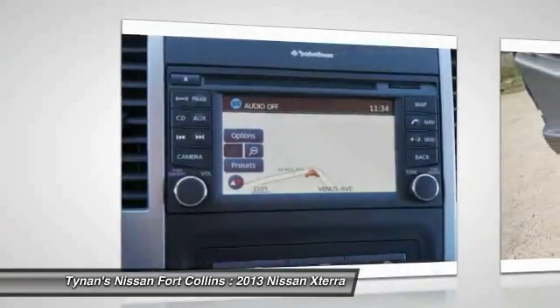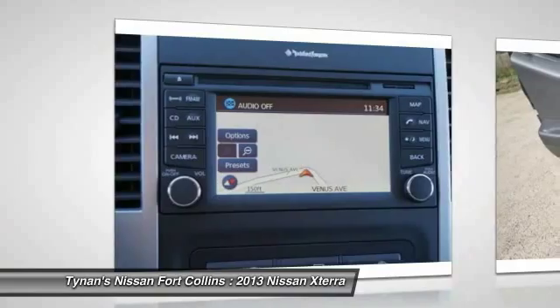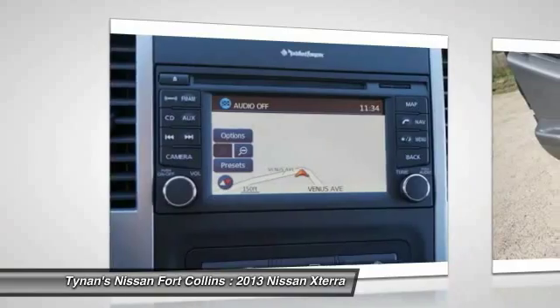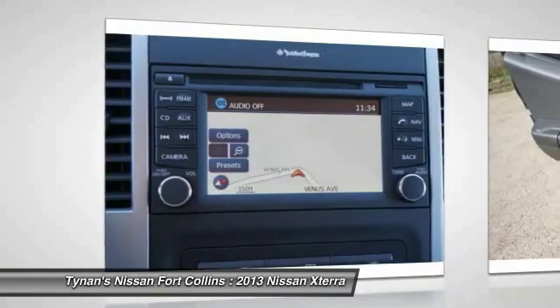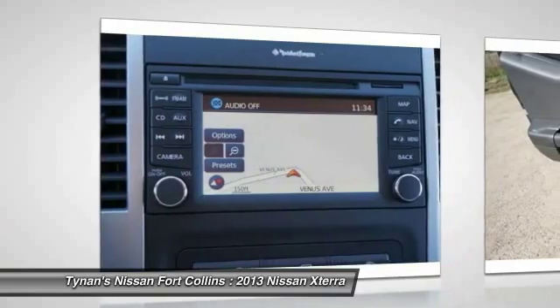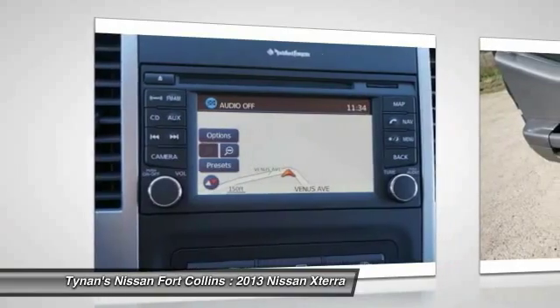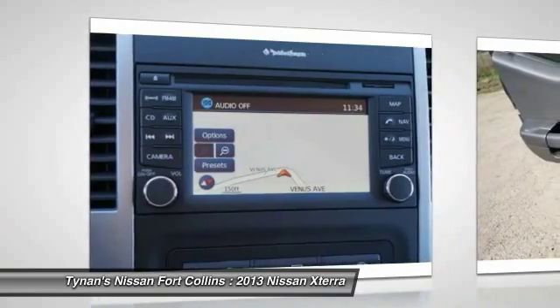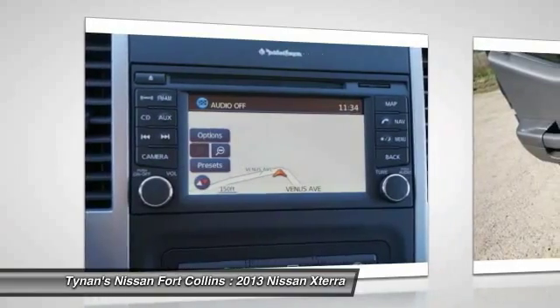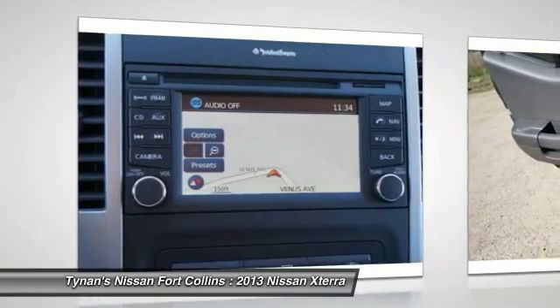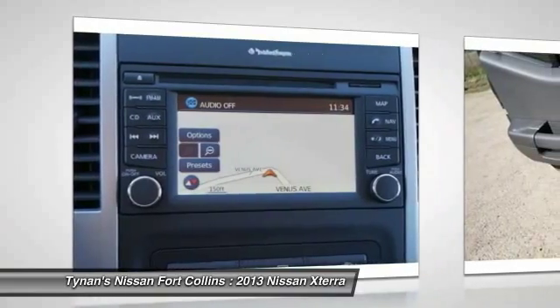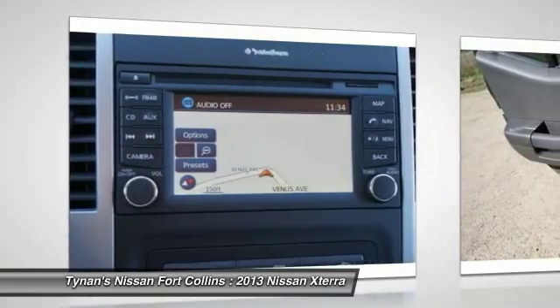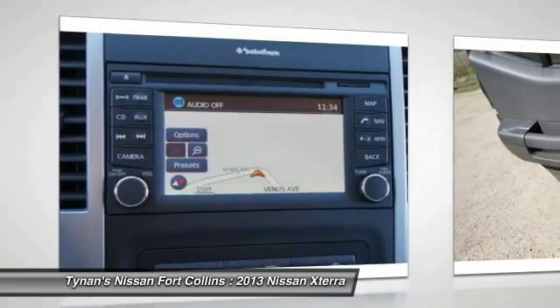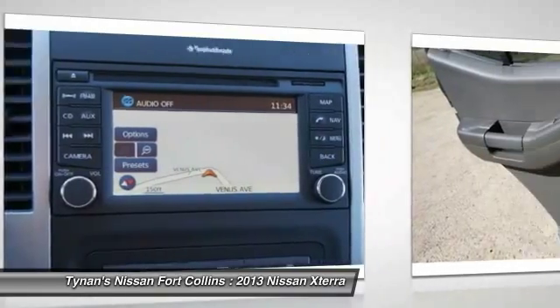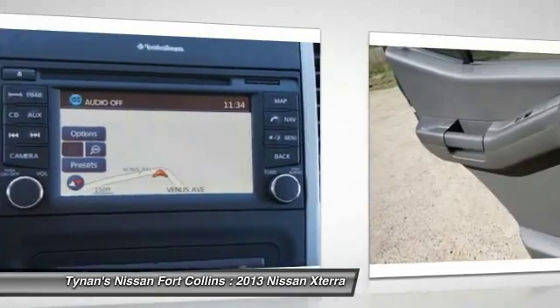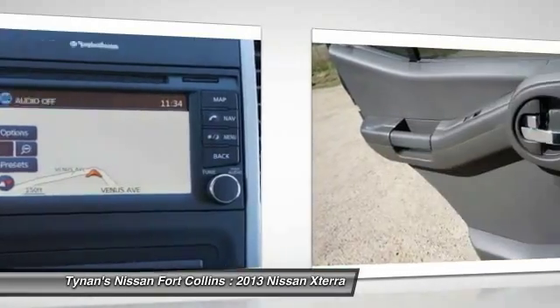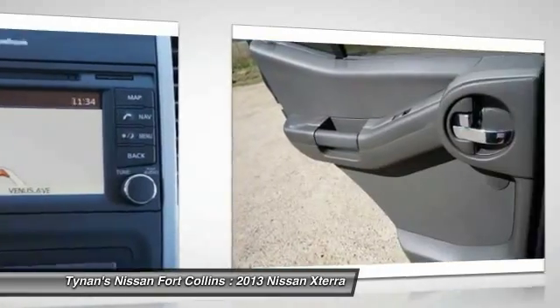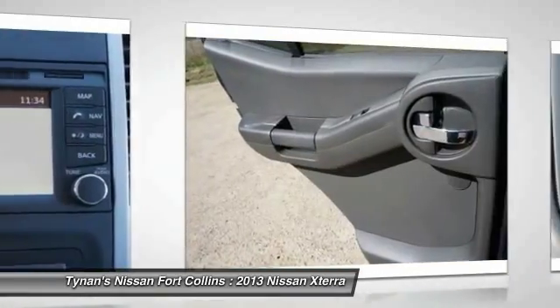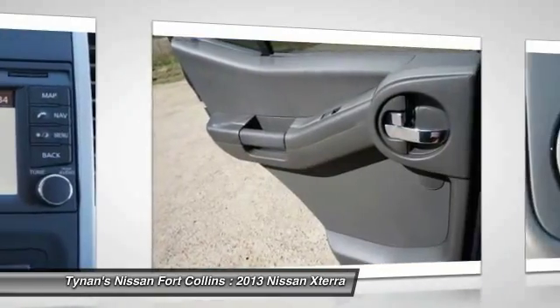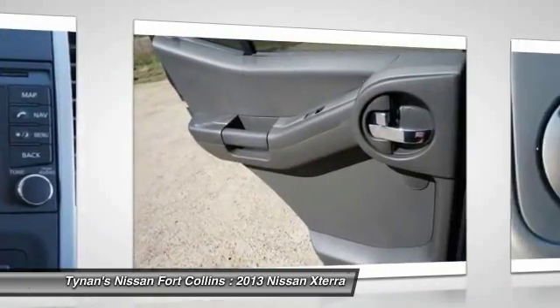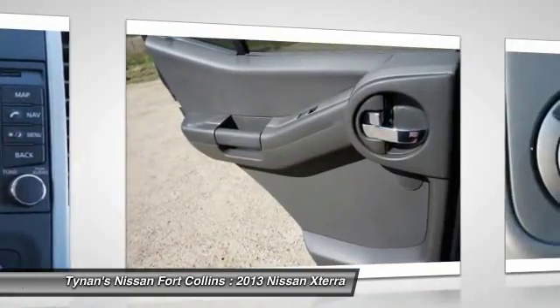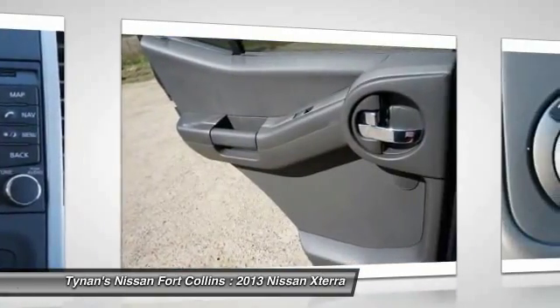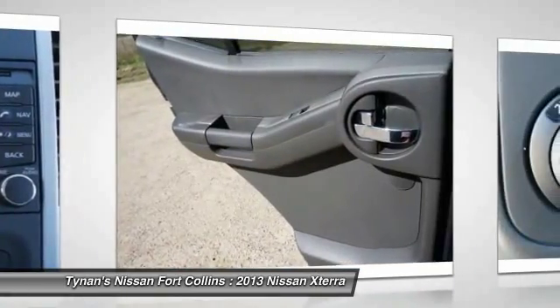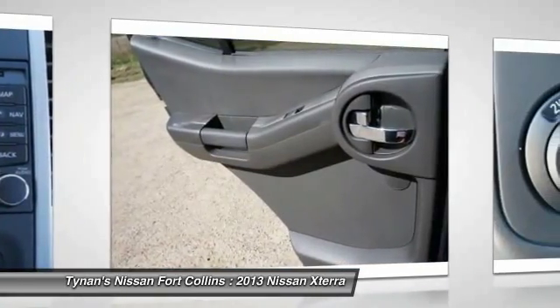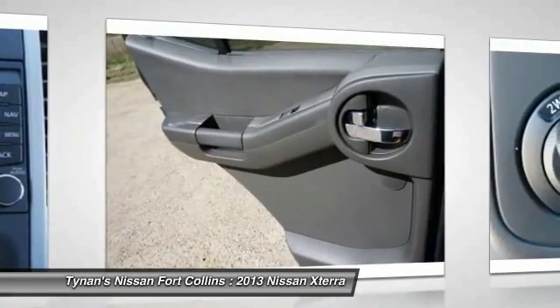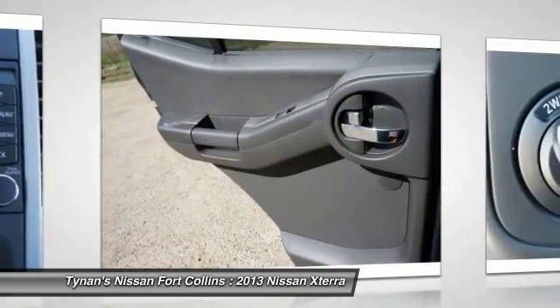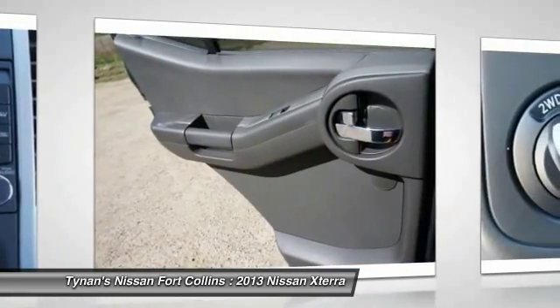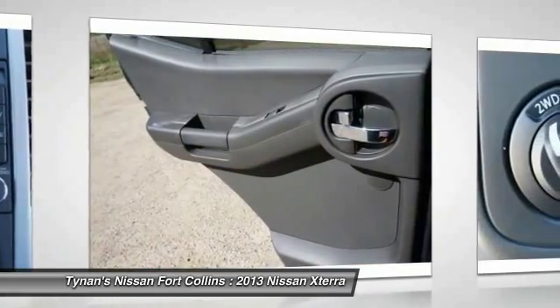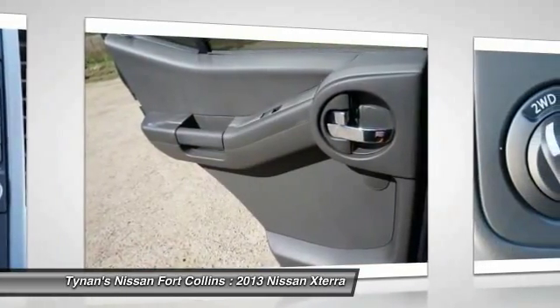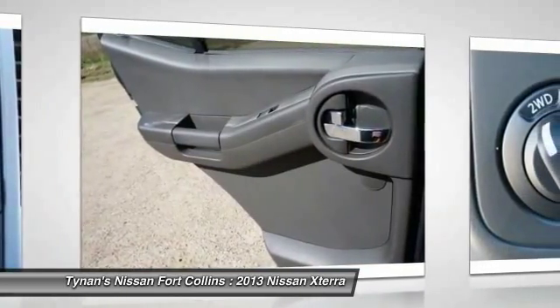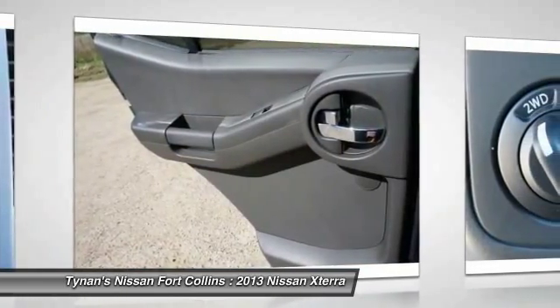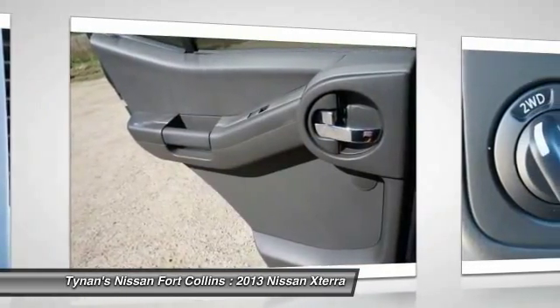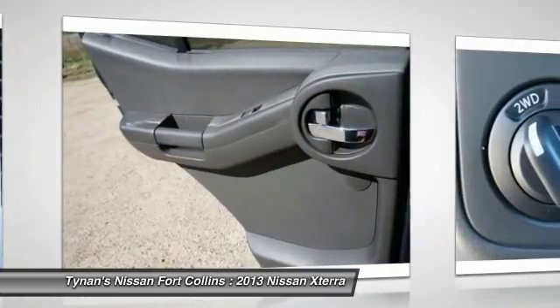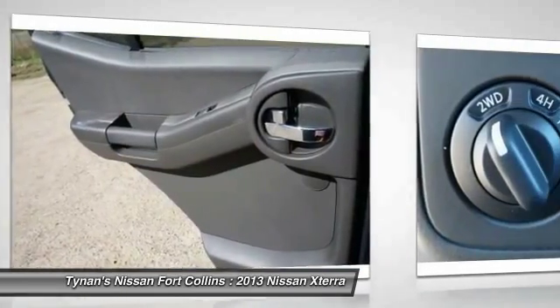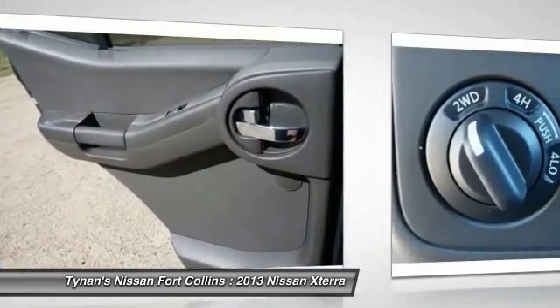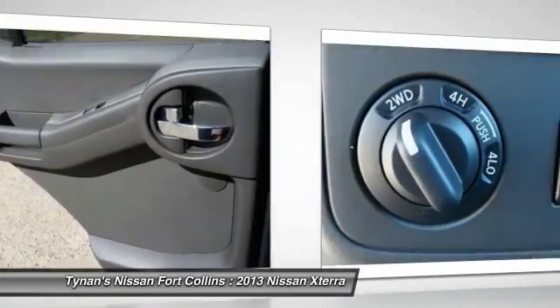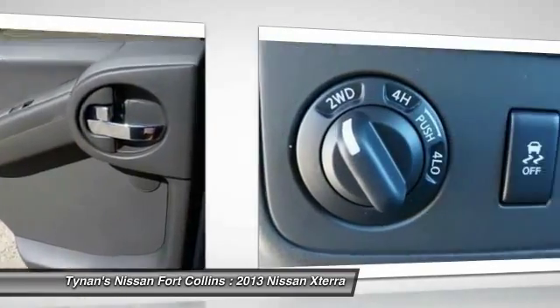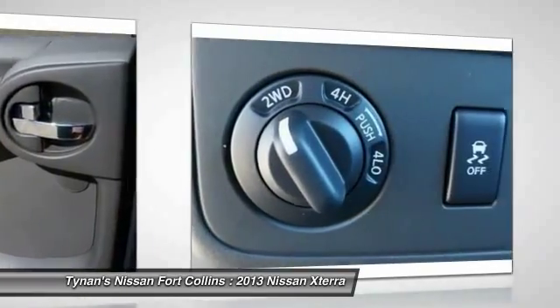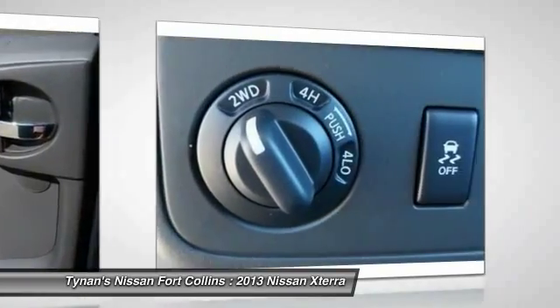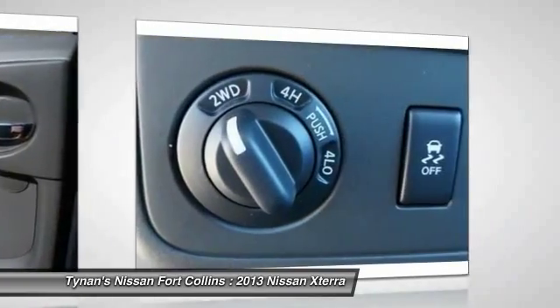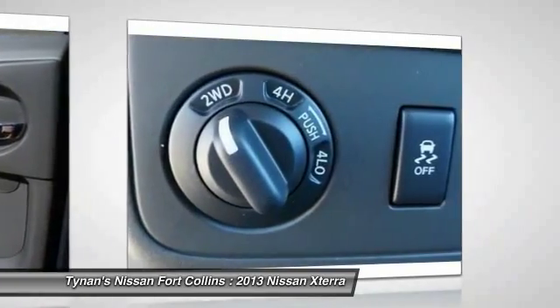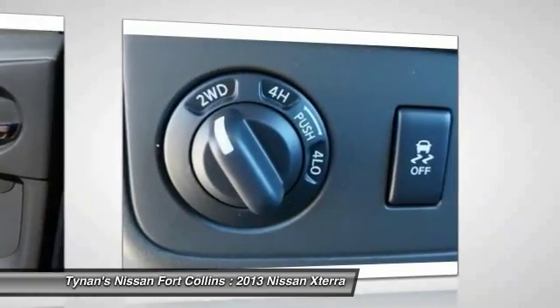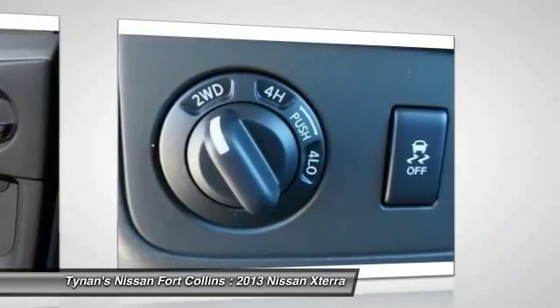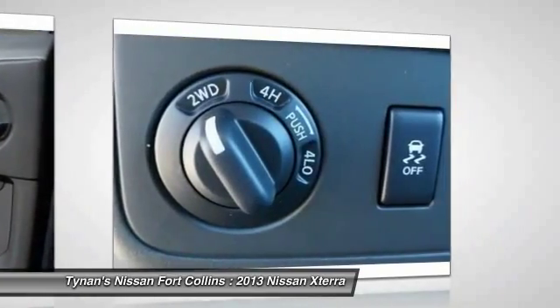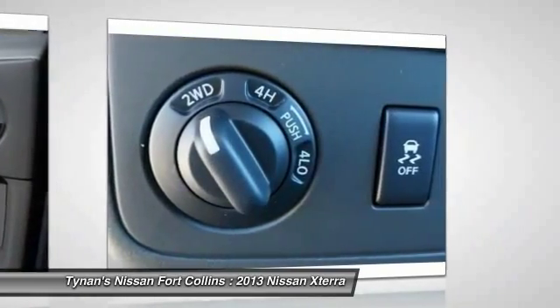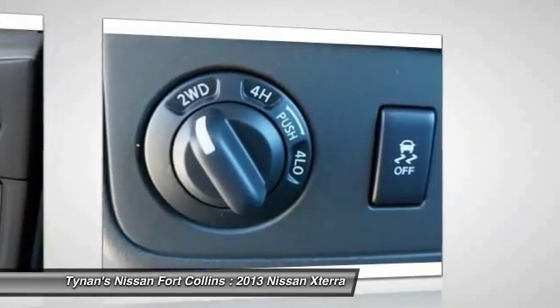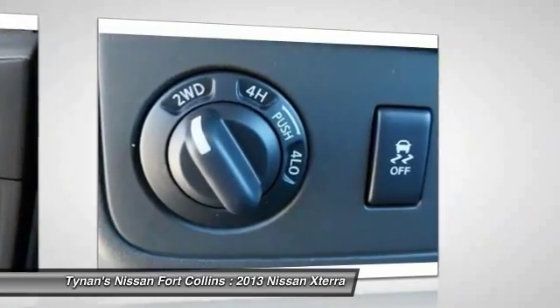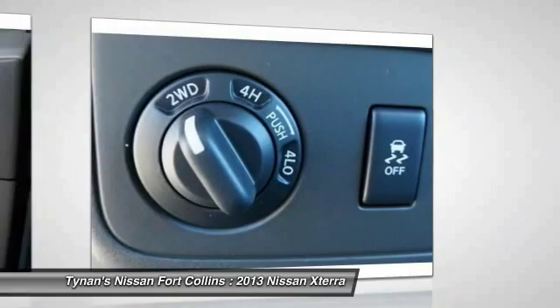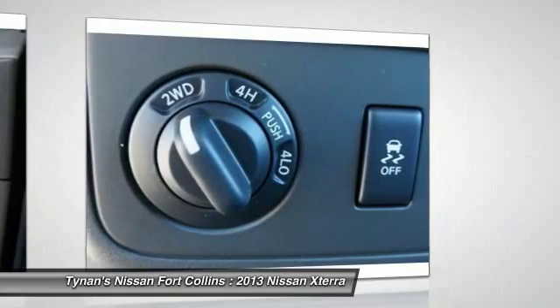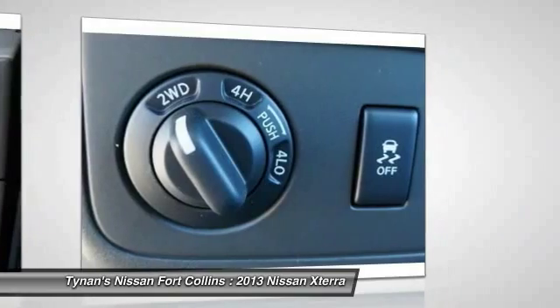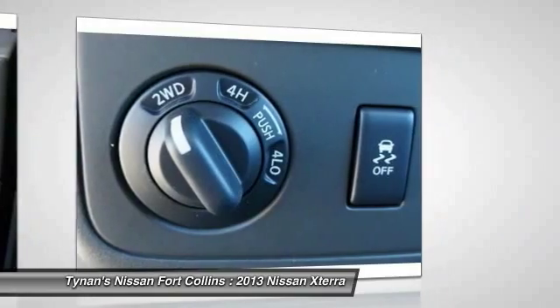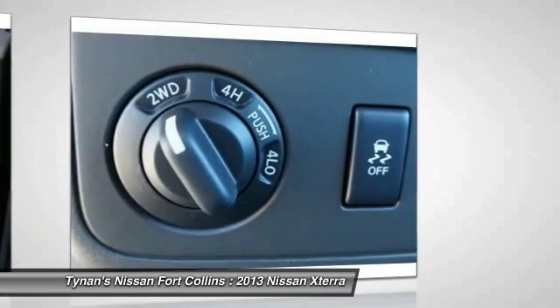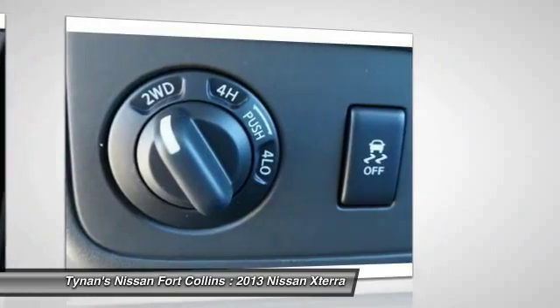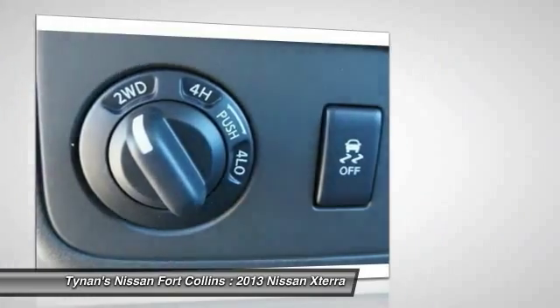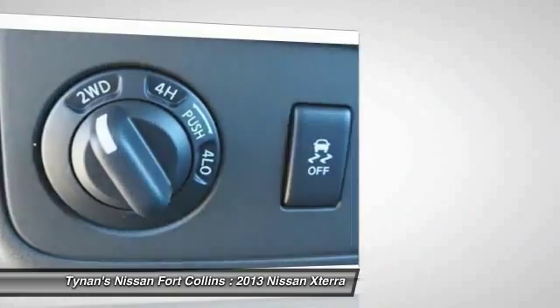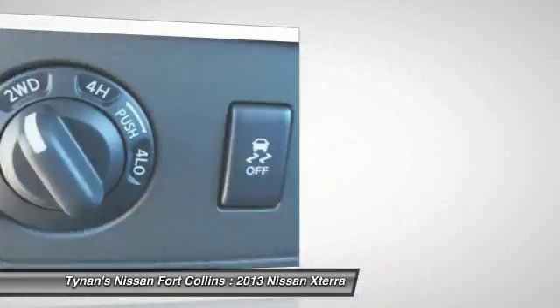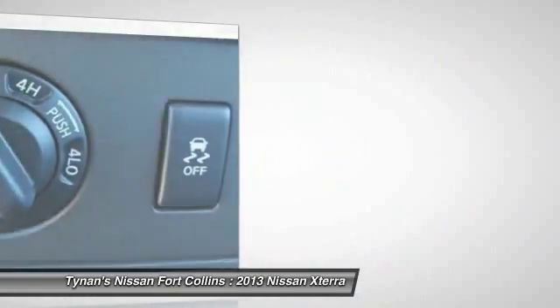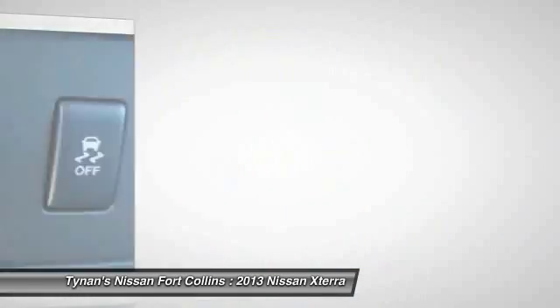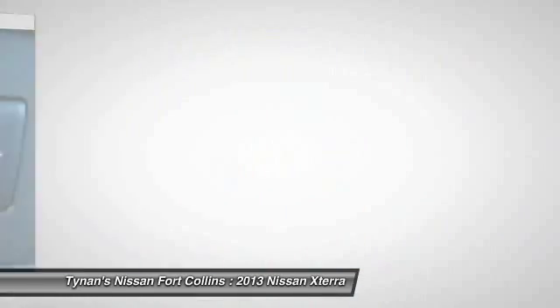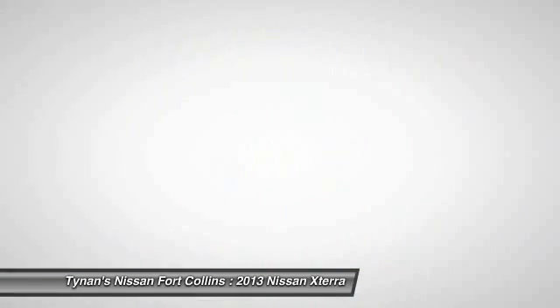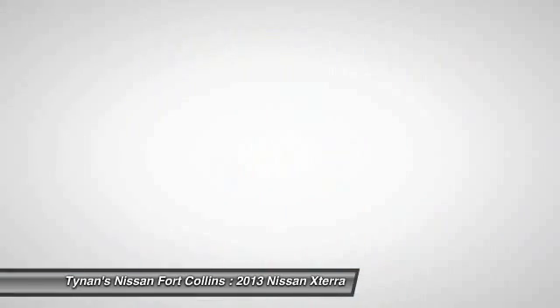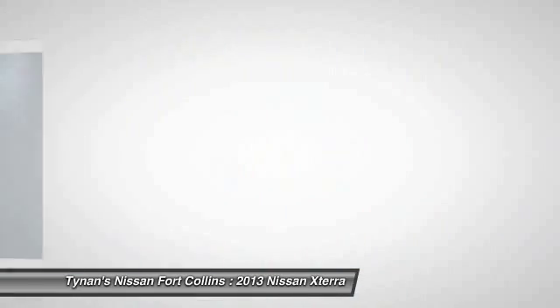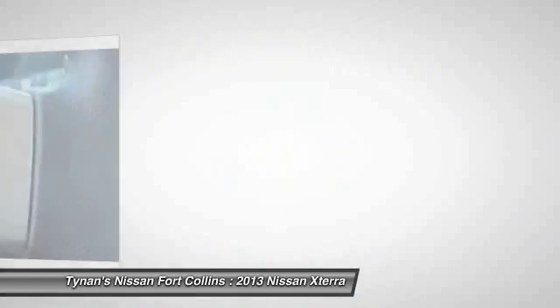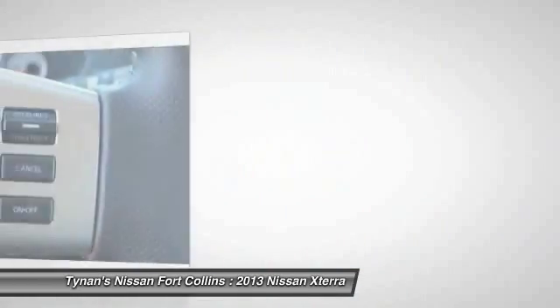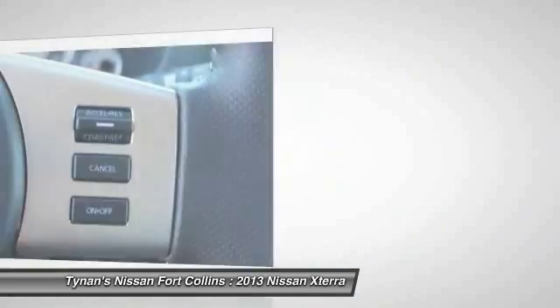Power windows. Take this vehicle for a spin and see why so many shoppers are now proud owners.